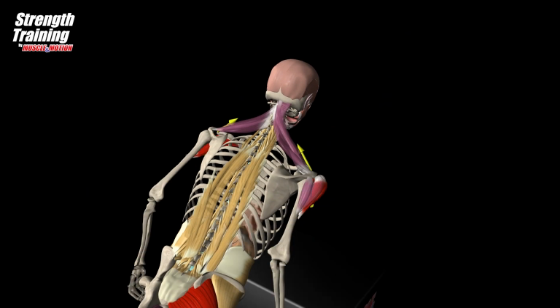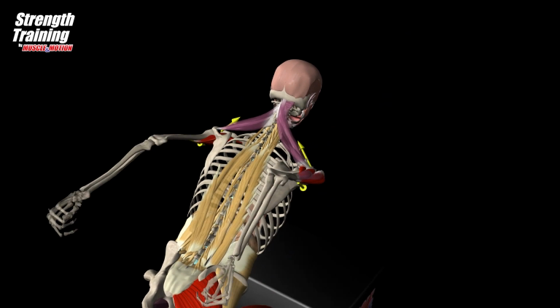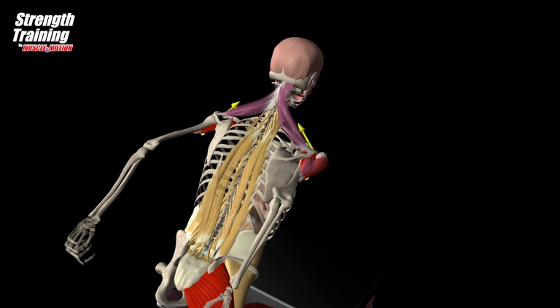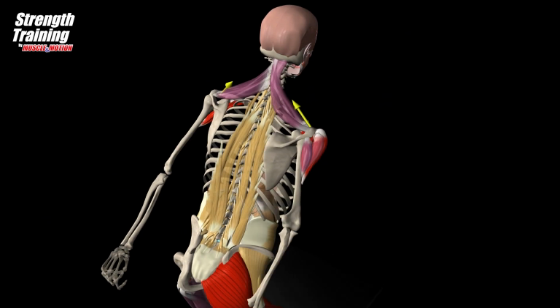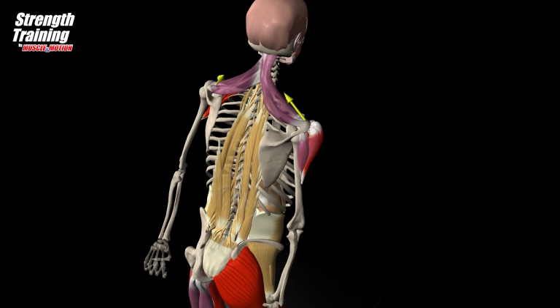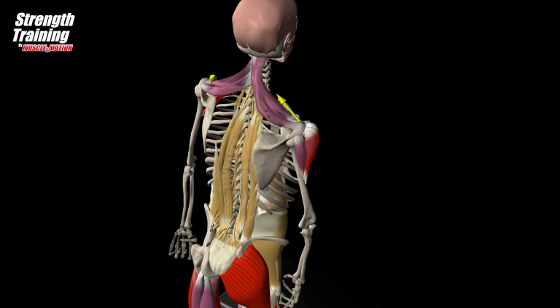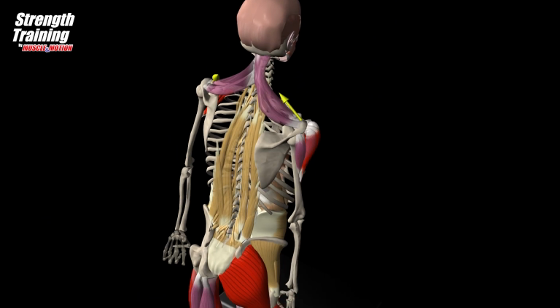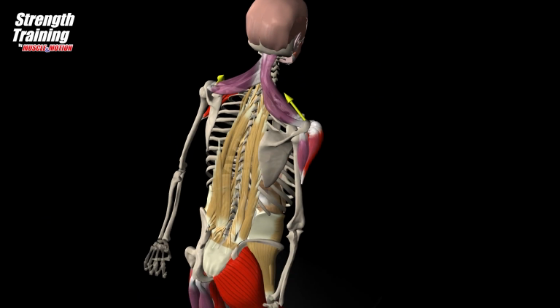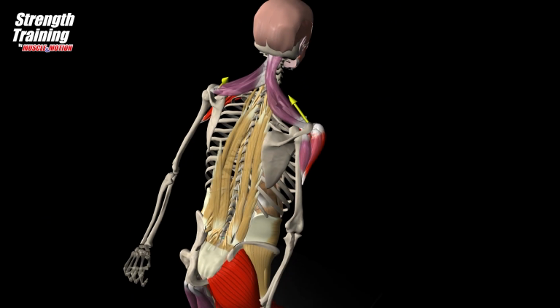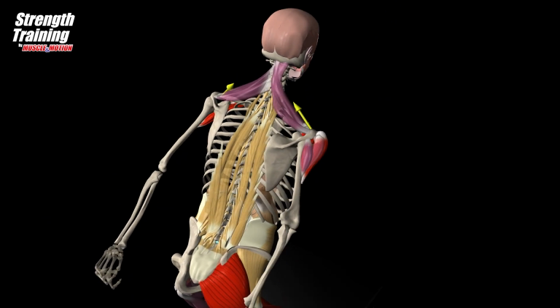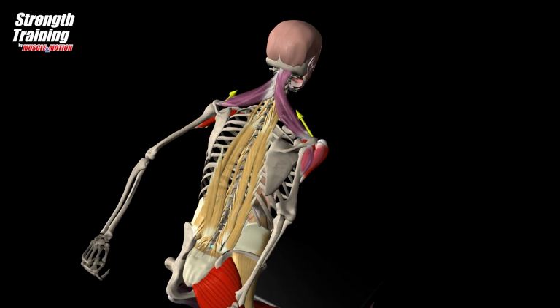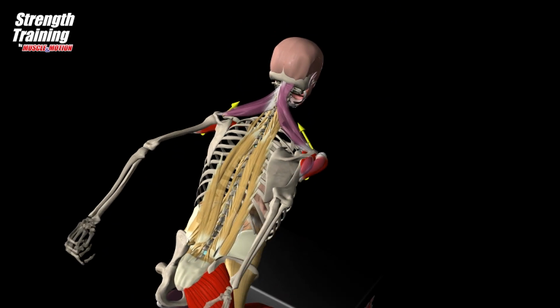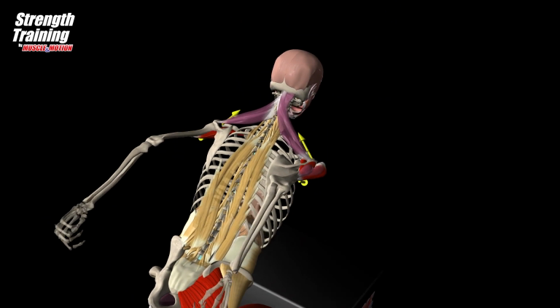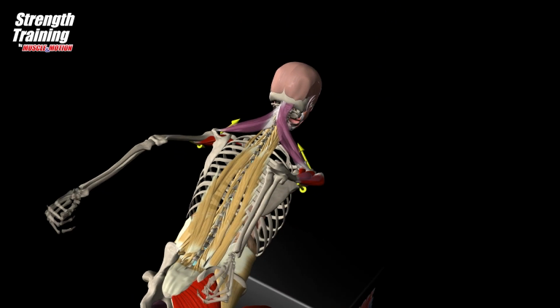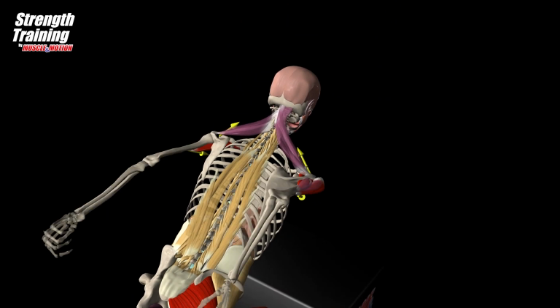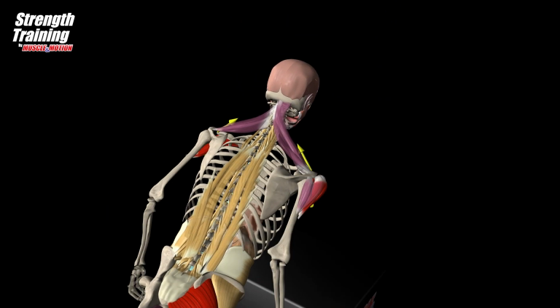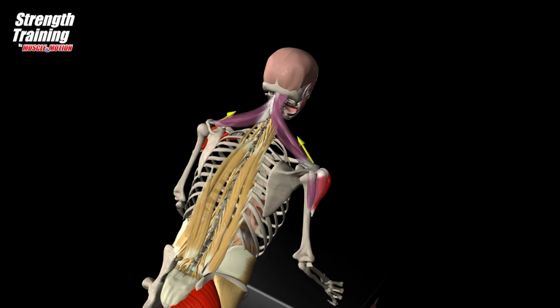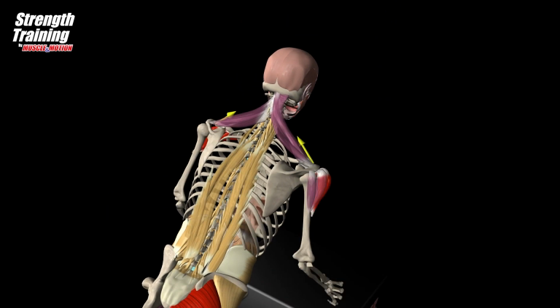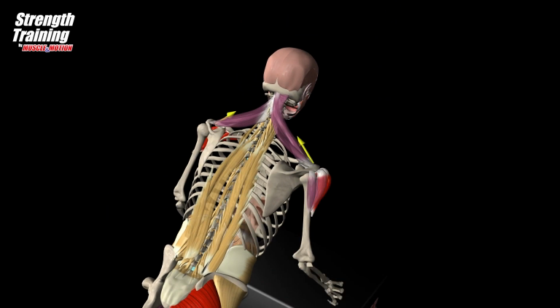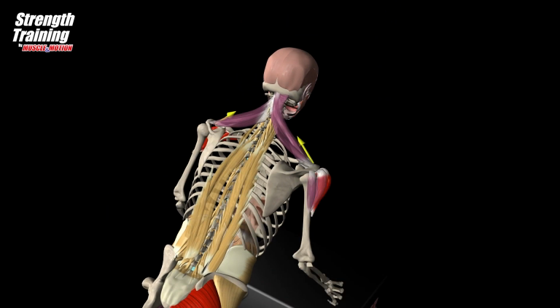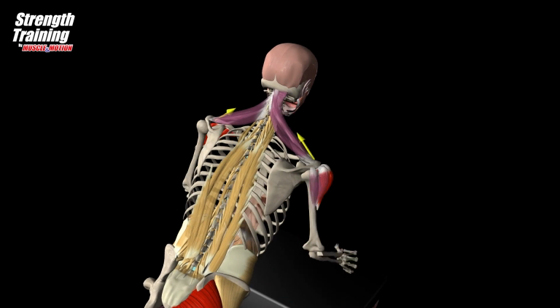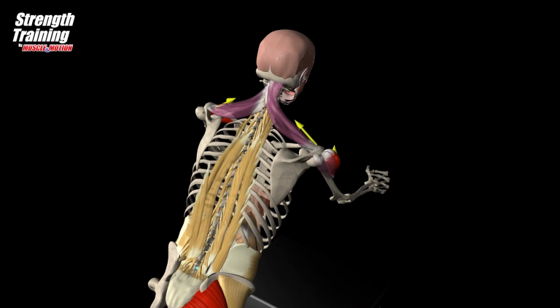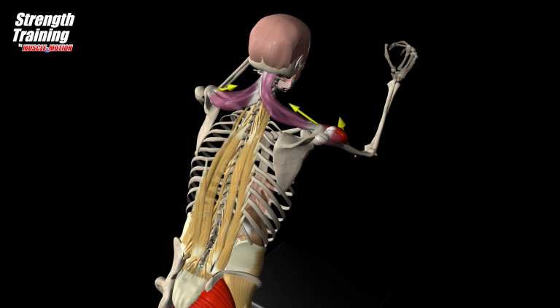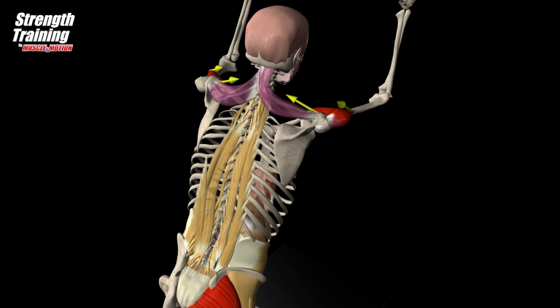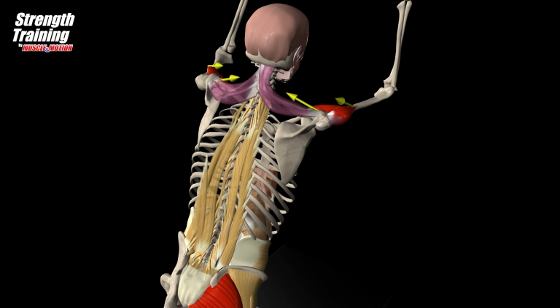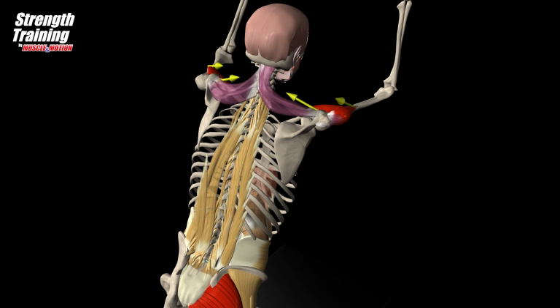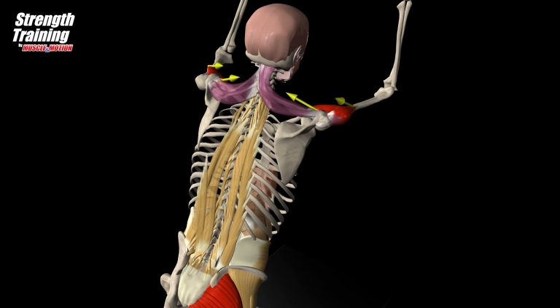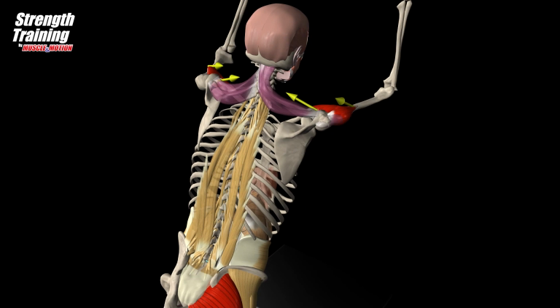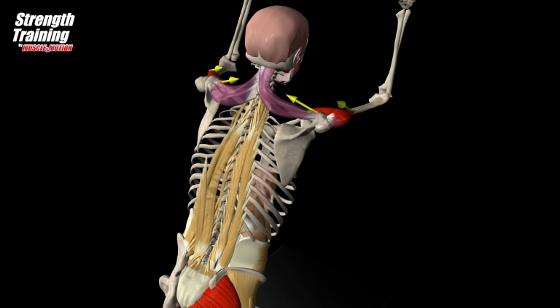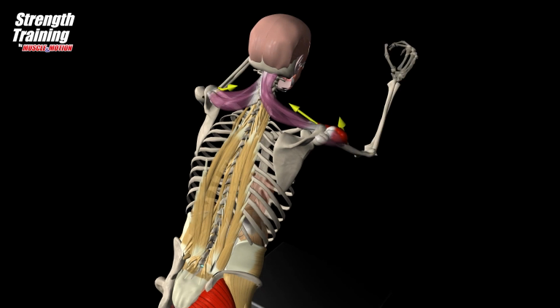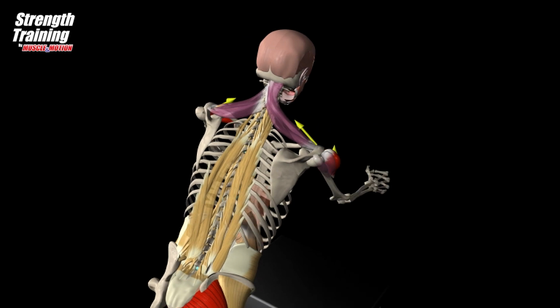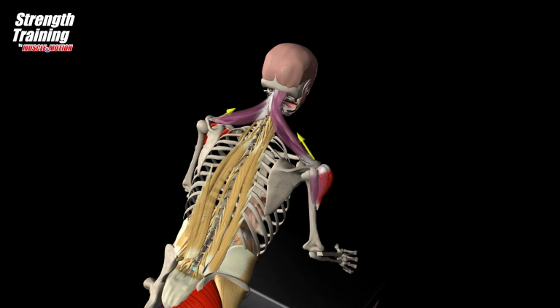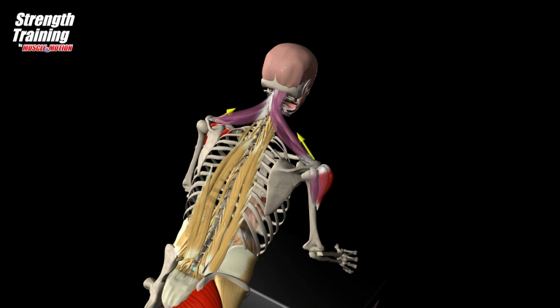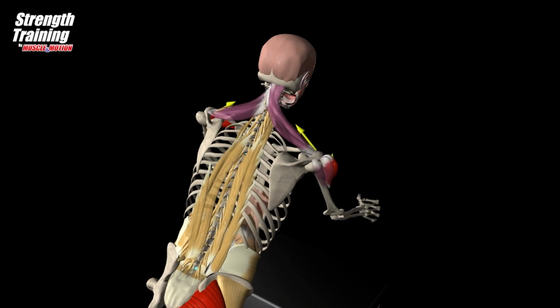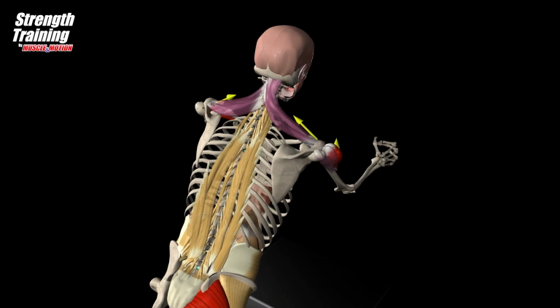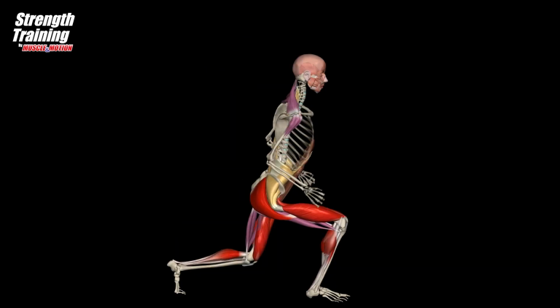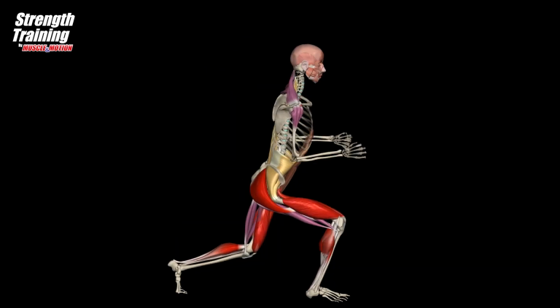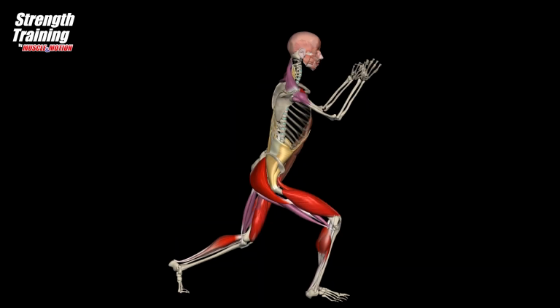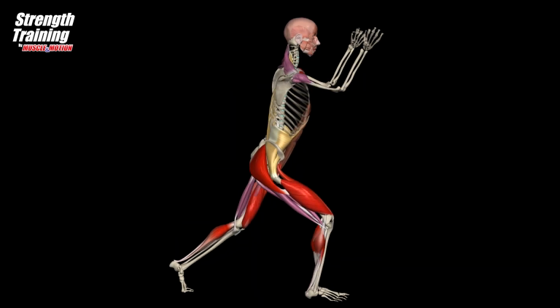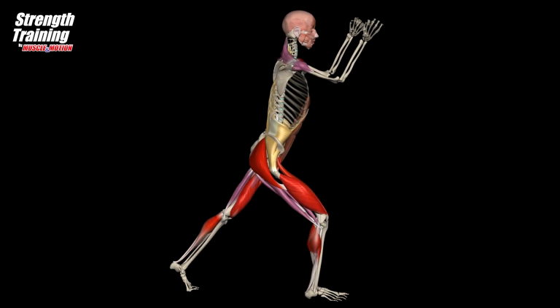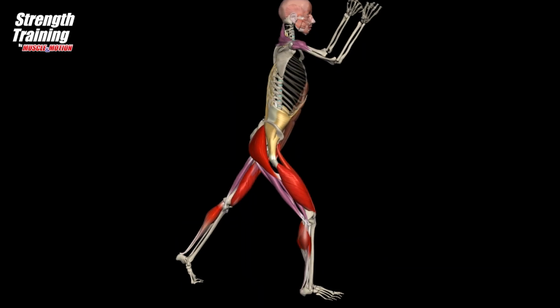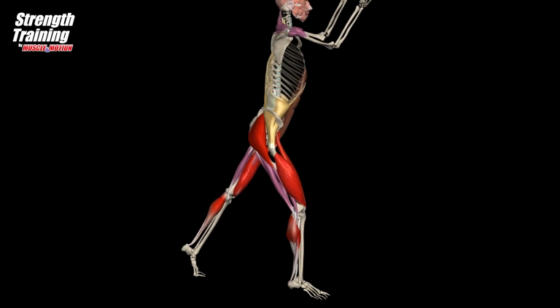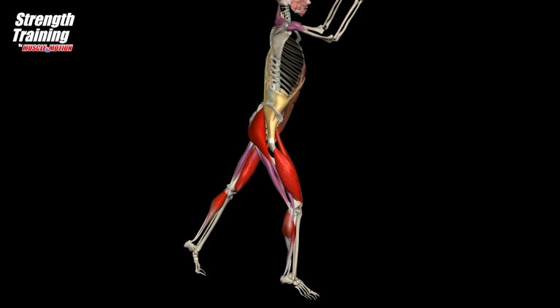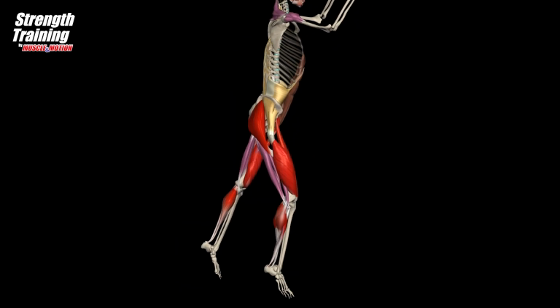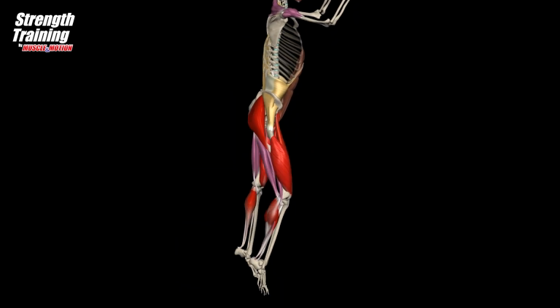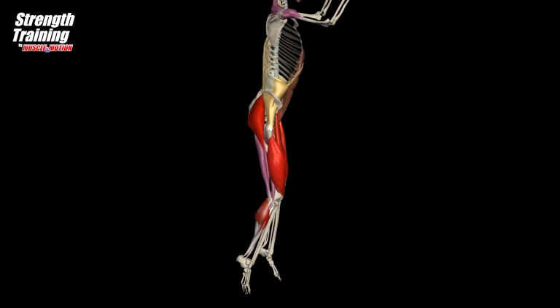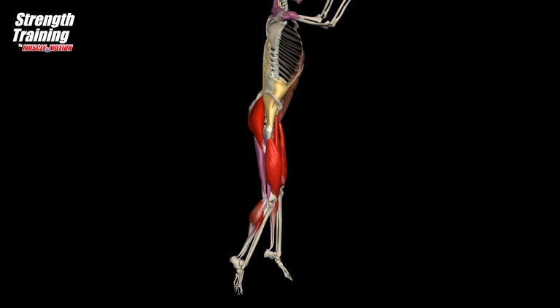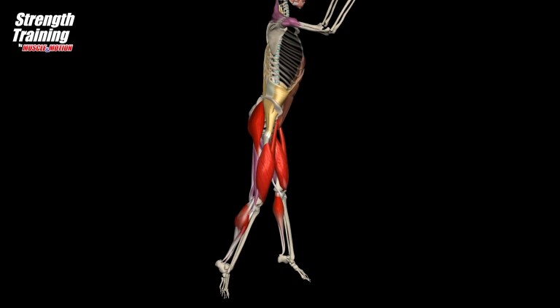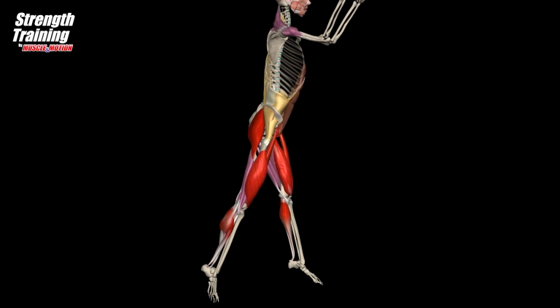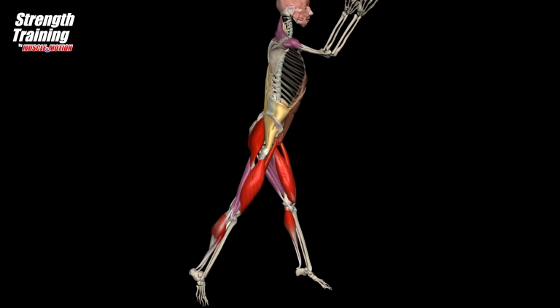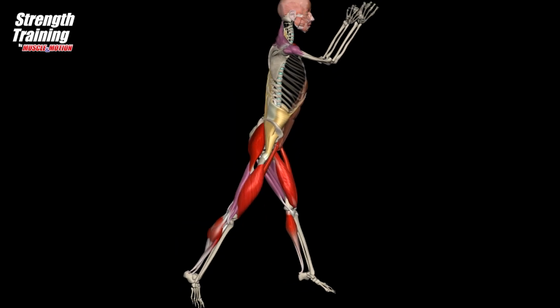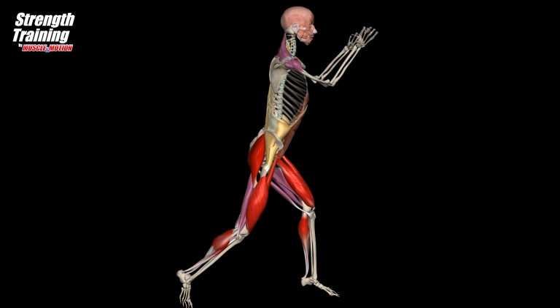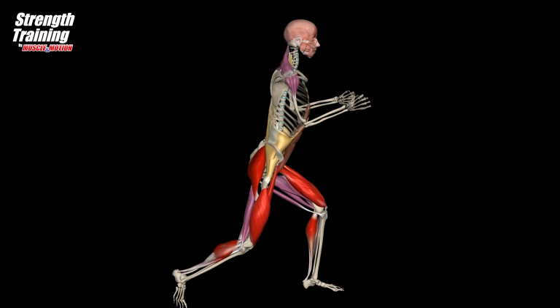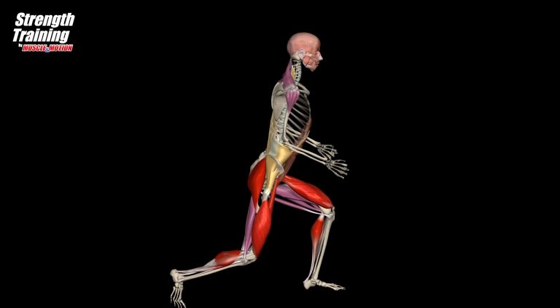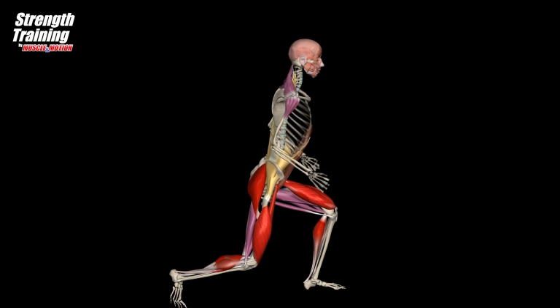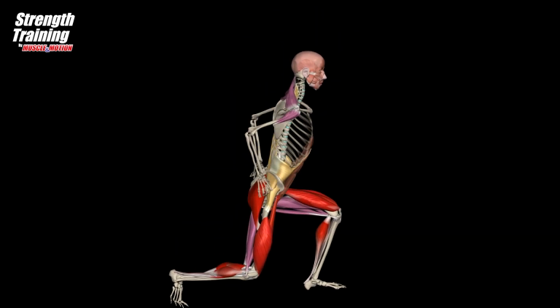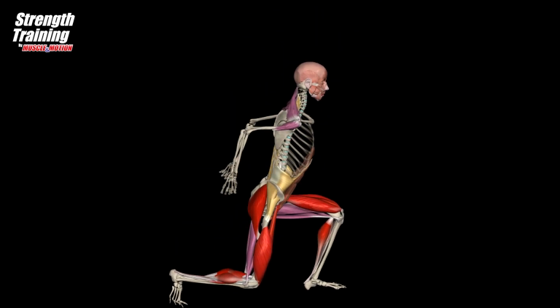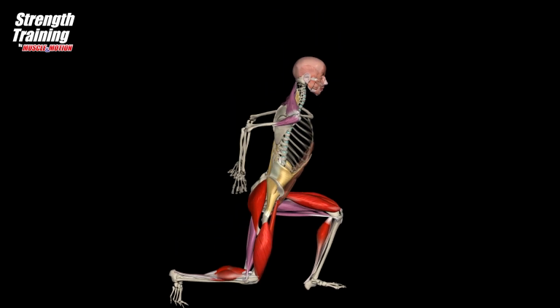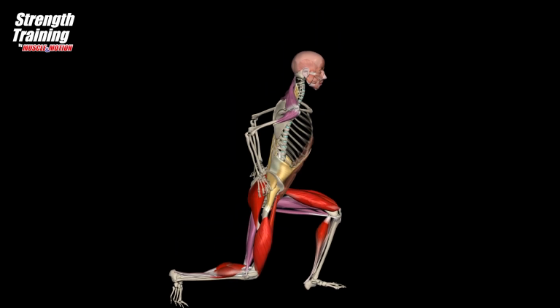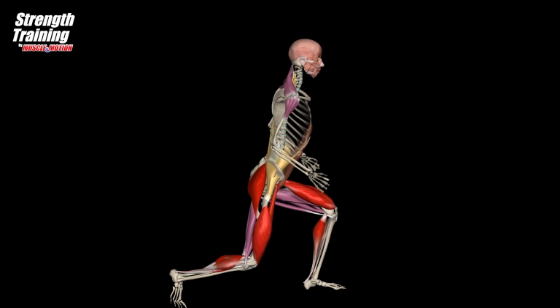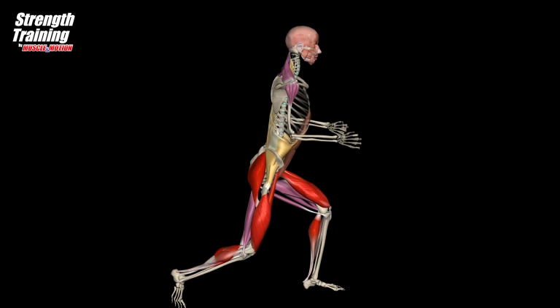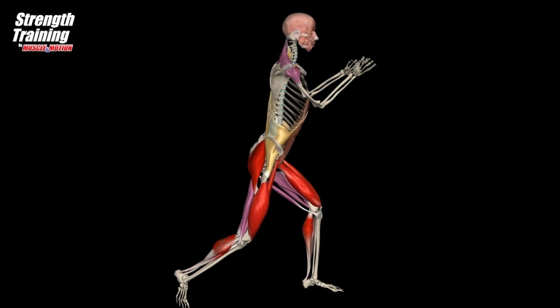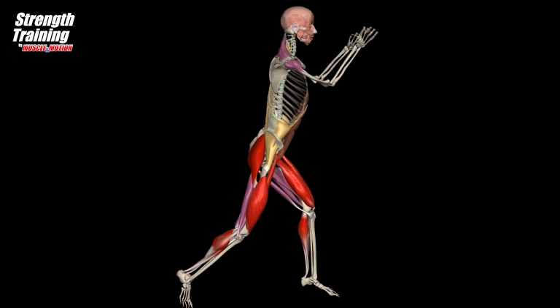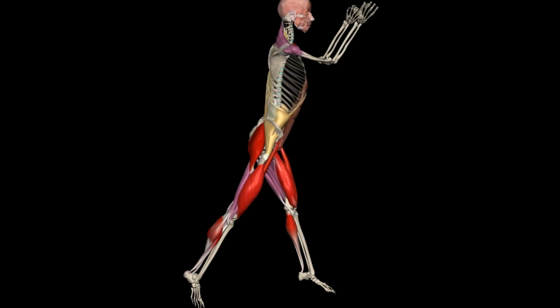Arm swings contribute to enhancing jump height not only by raising the center of gravity of the arms, but also by augmenting the work of the lower extremity joints, especially the hip and ankle joints.